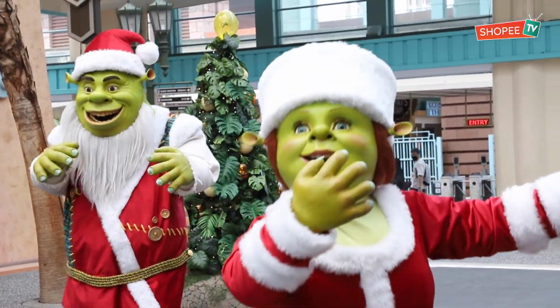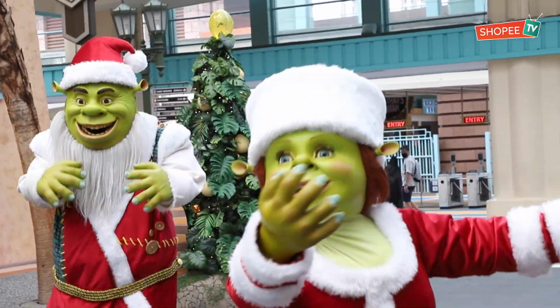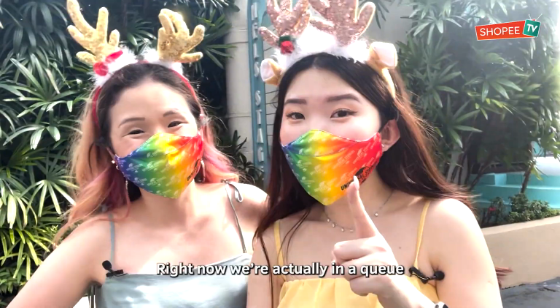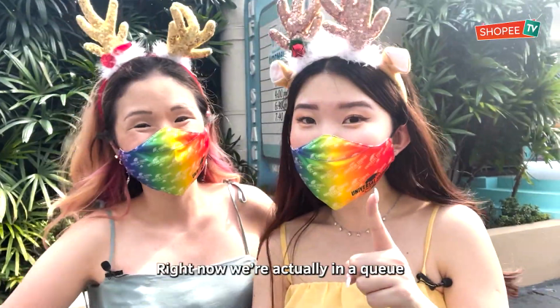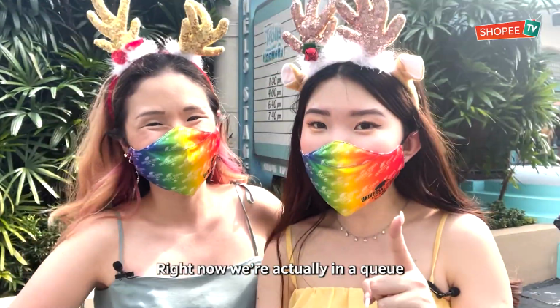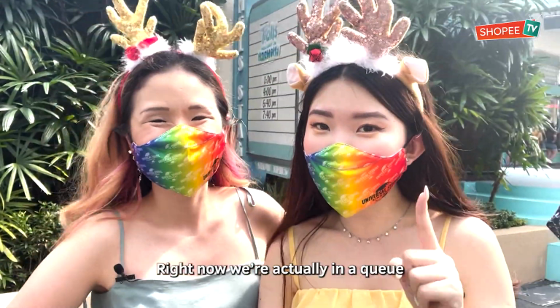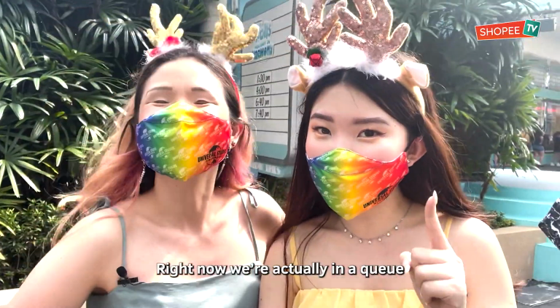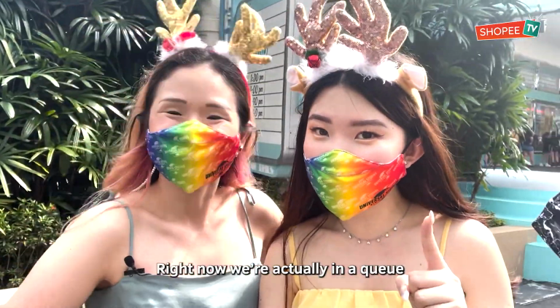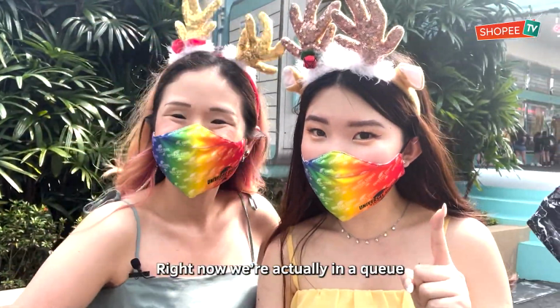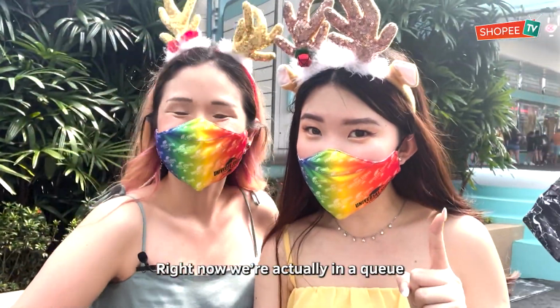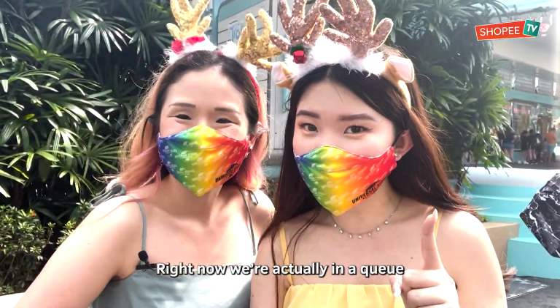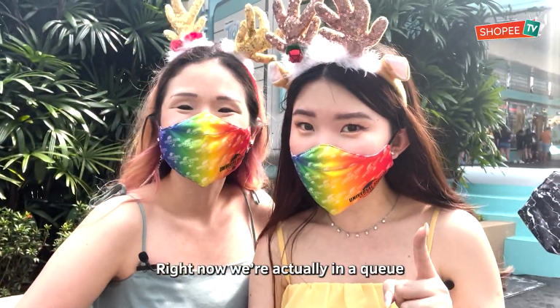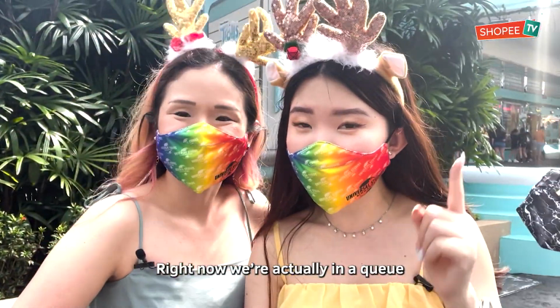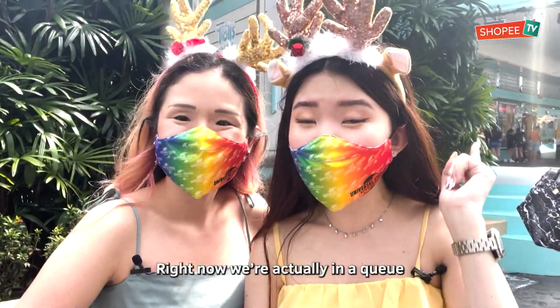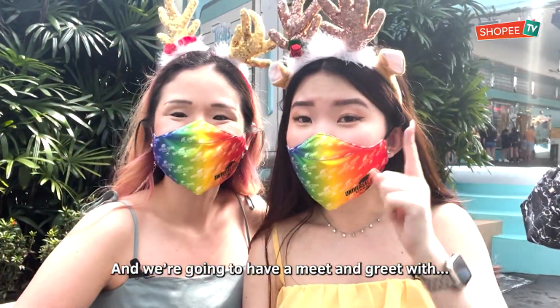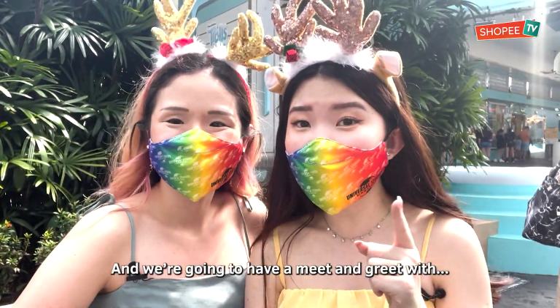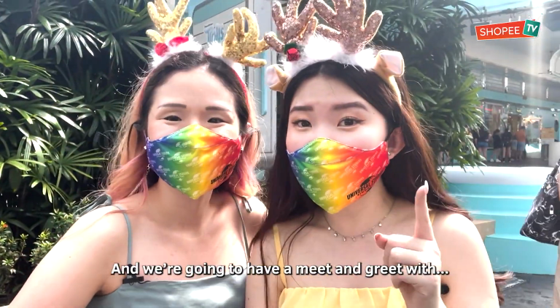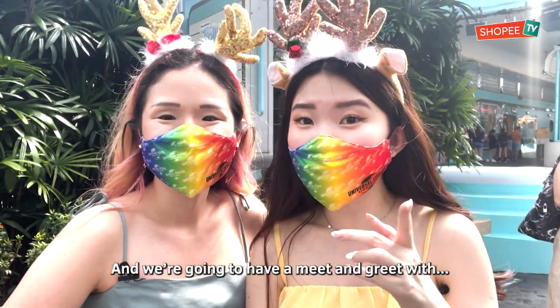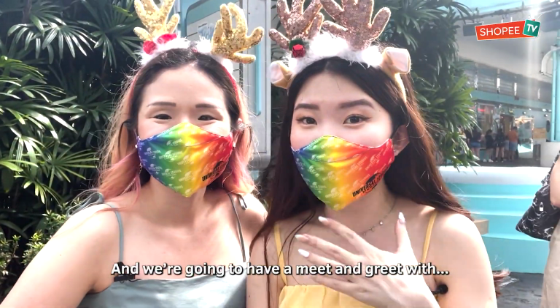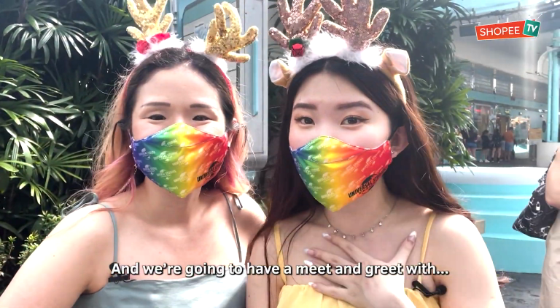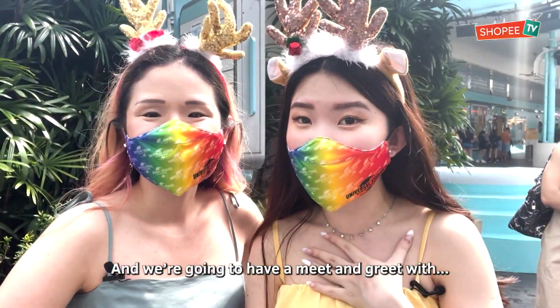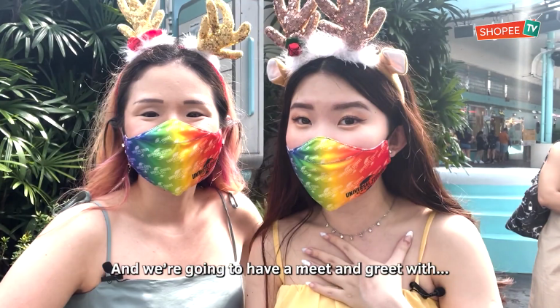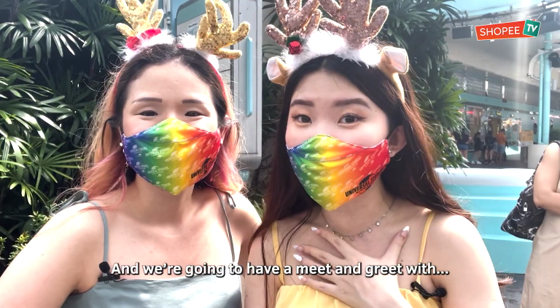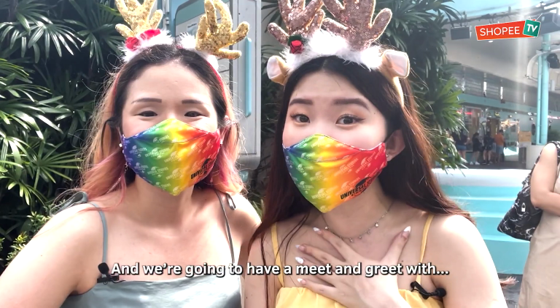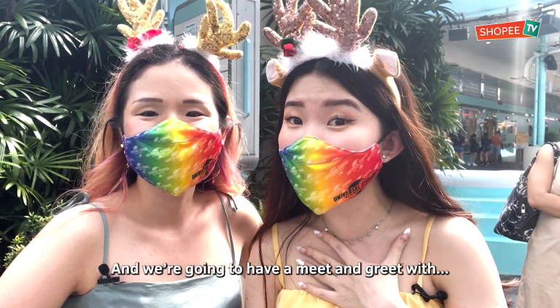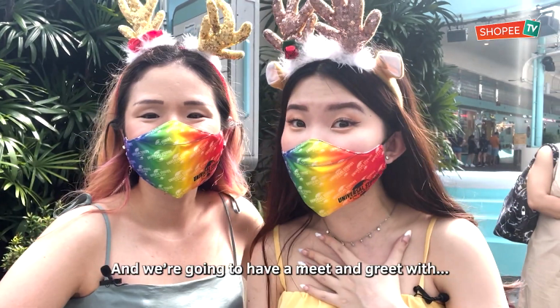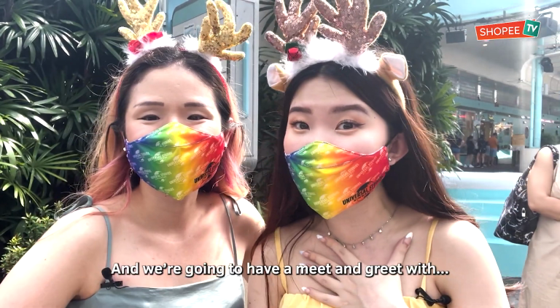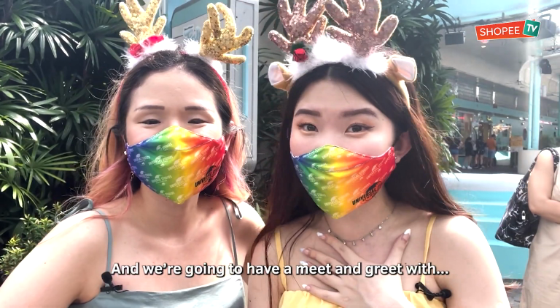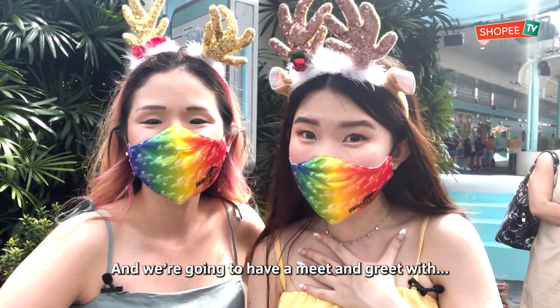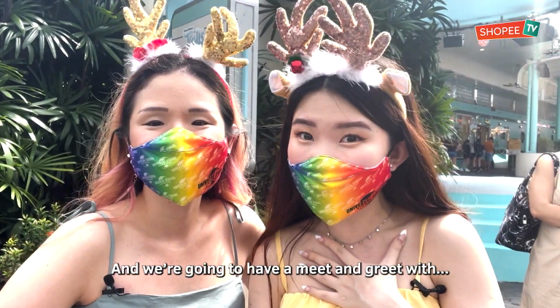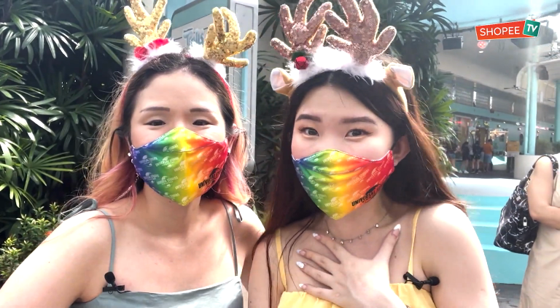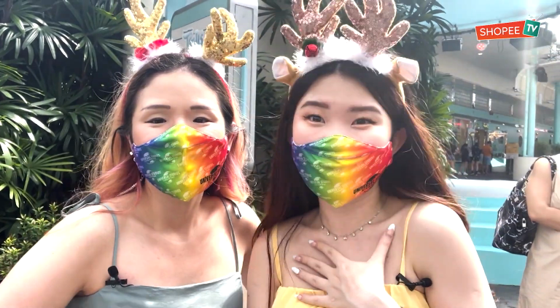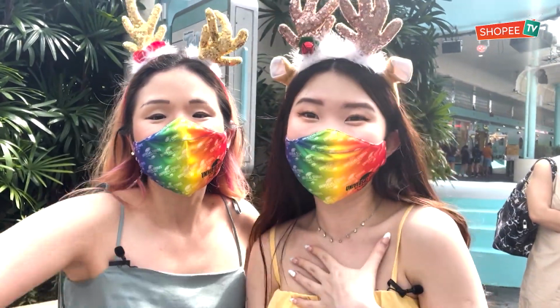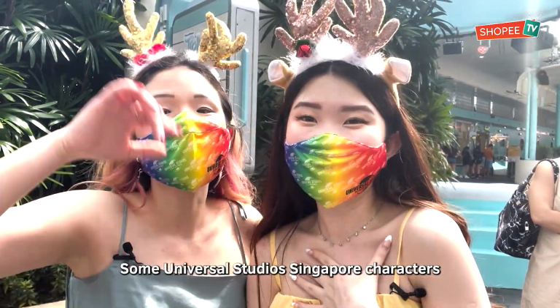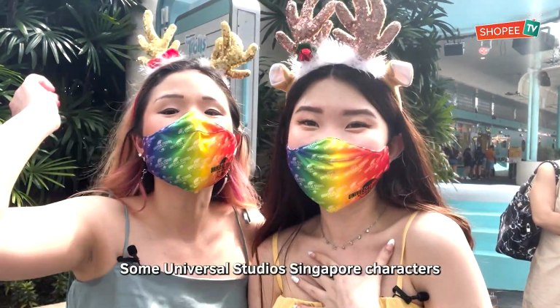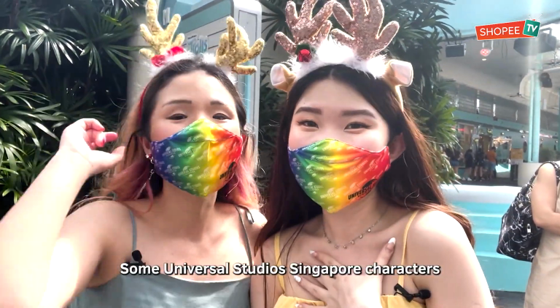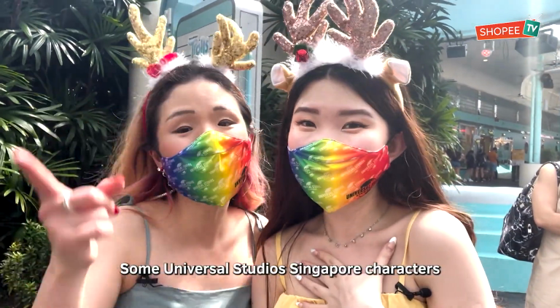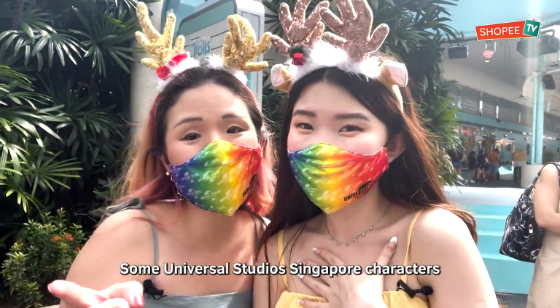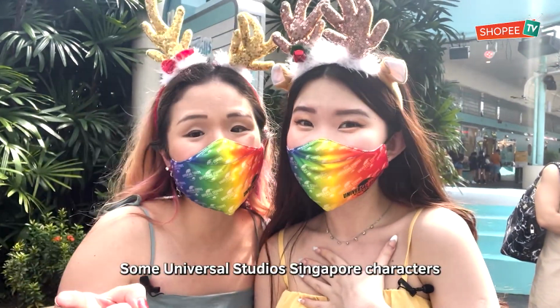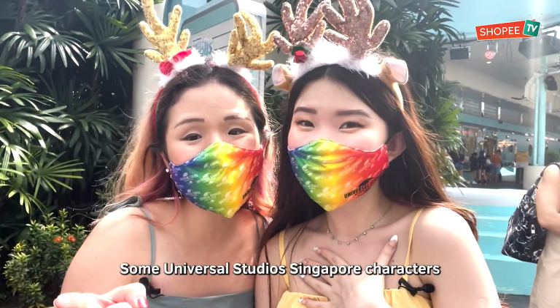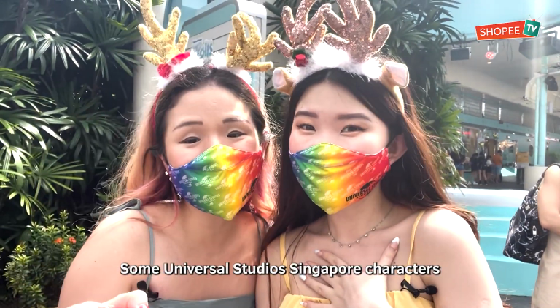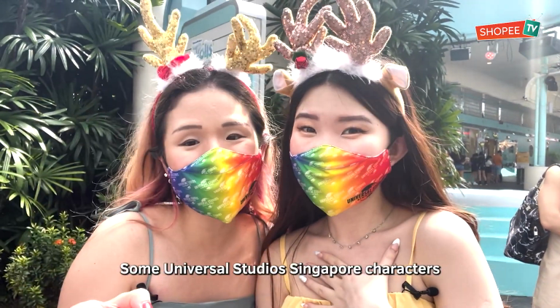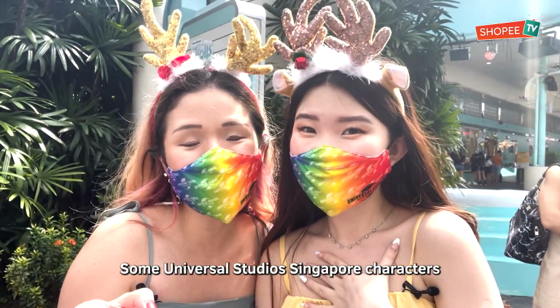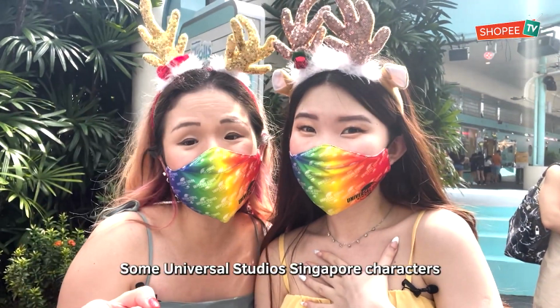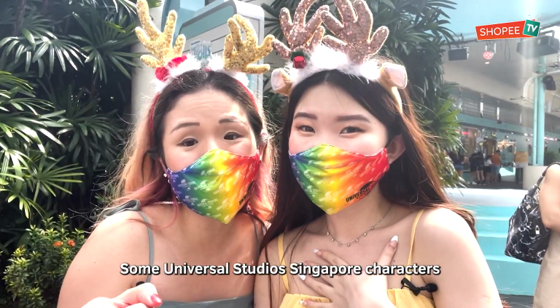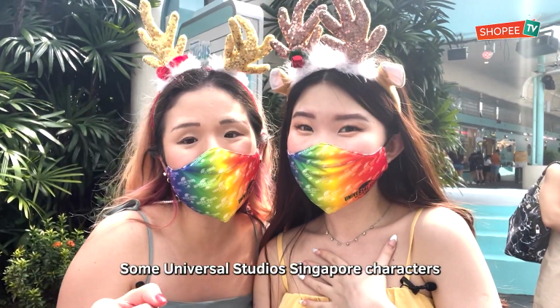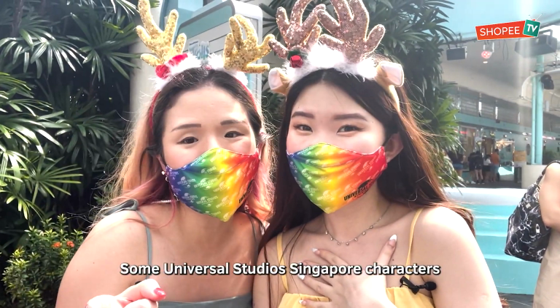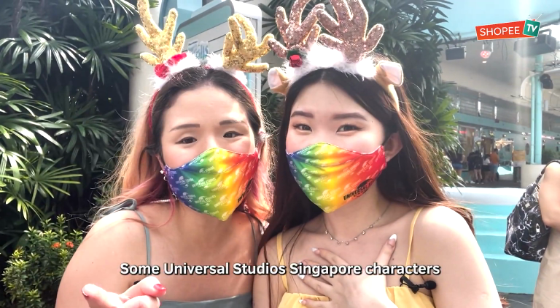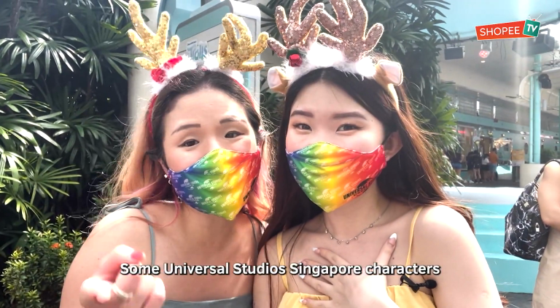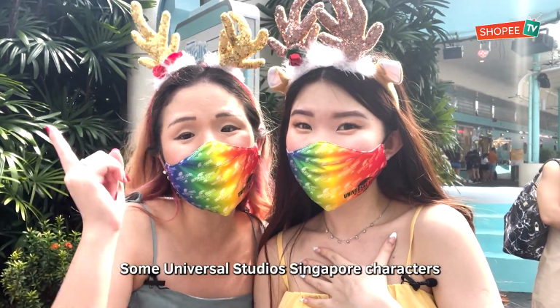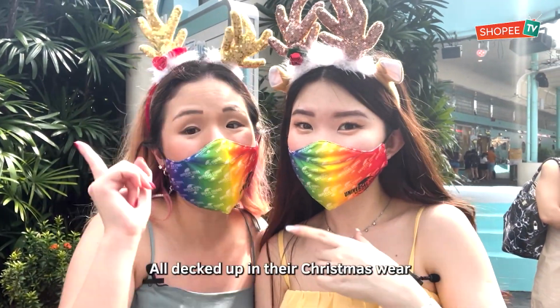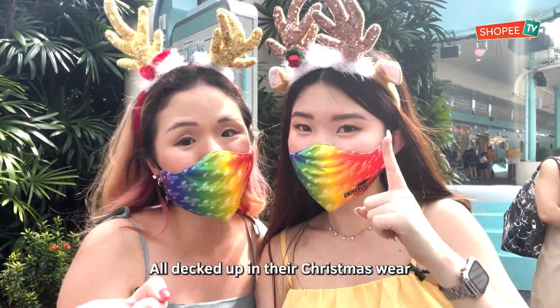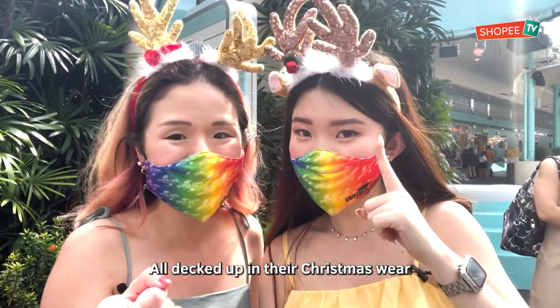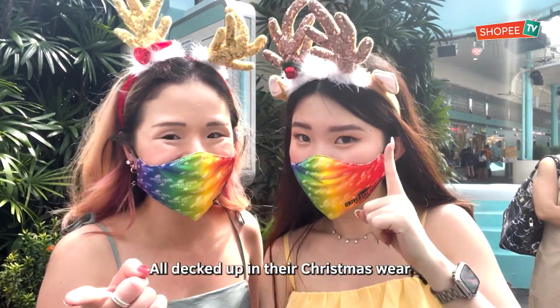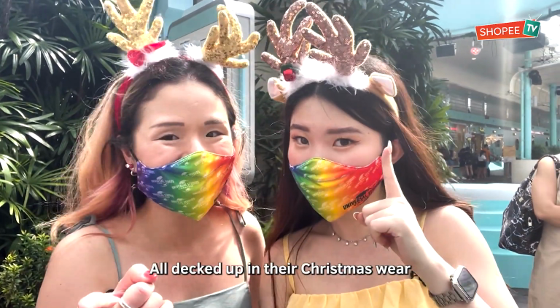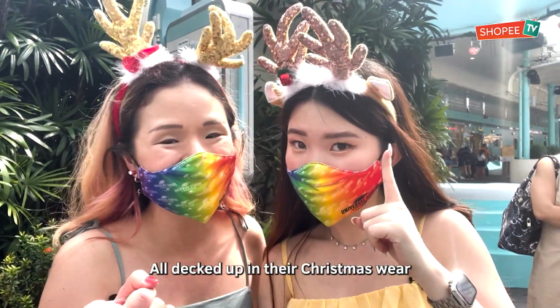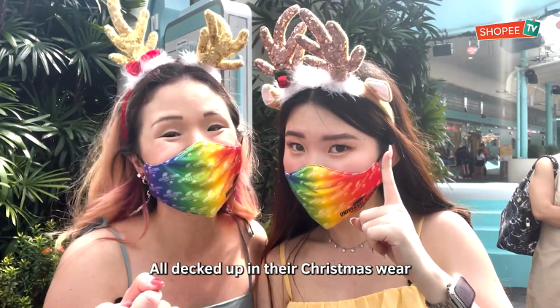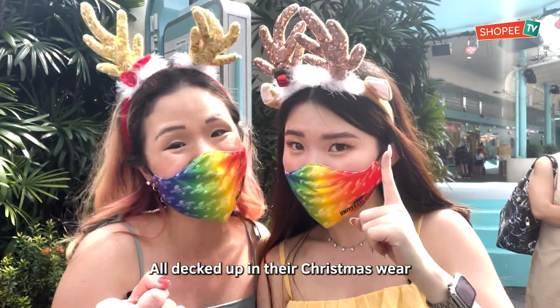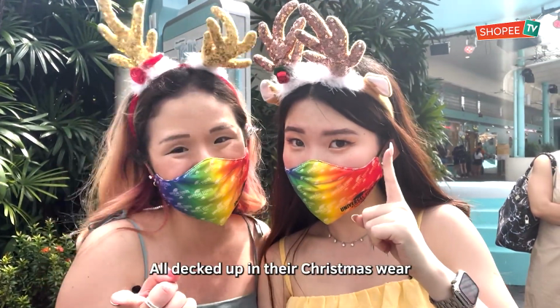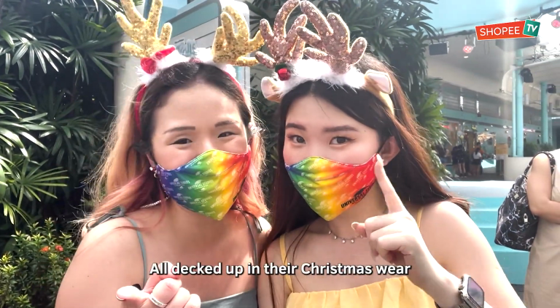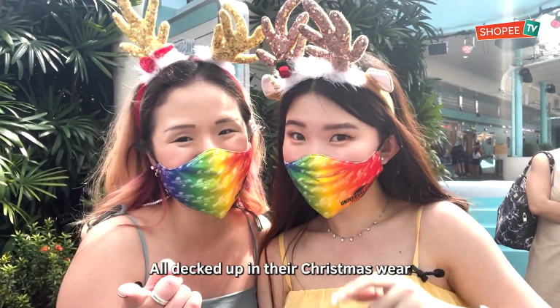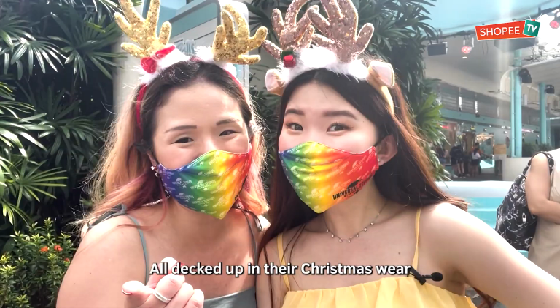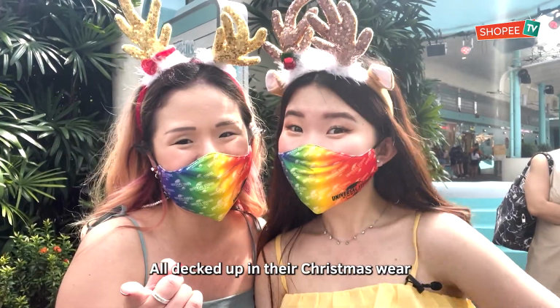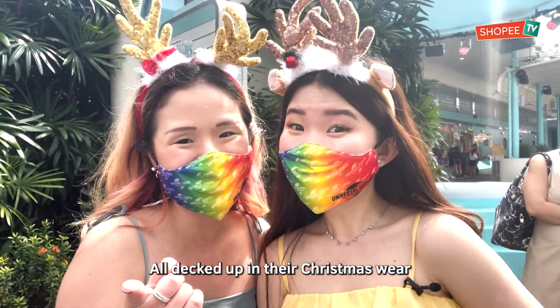Right now we're actually in the queue and we're going to have a meet and greet with some Universal Studios Singapore characters all decked out in their Christmas wear!